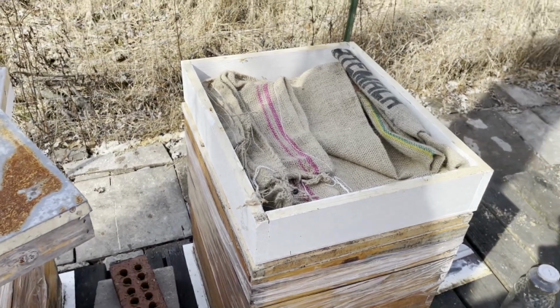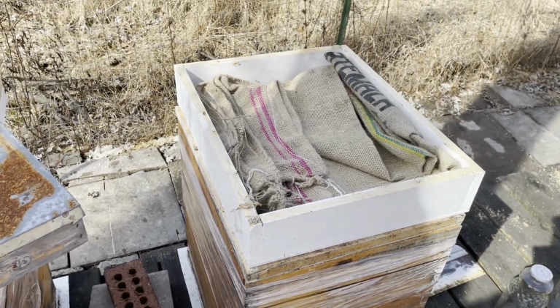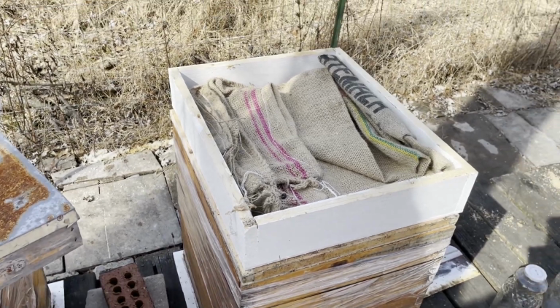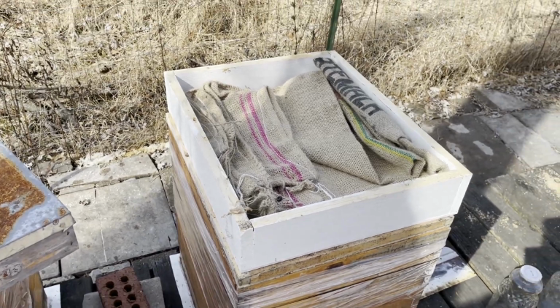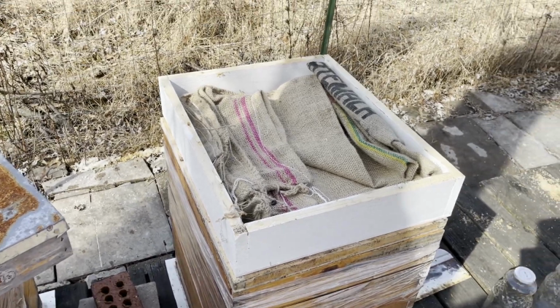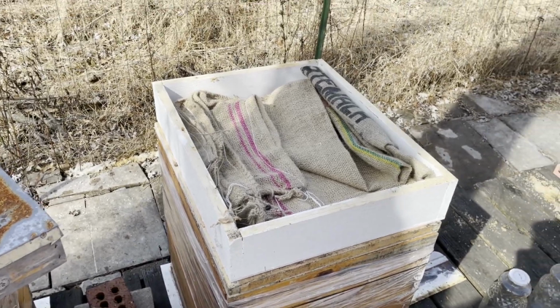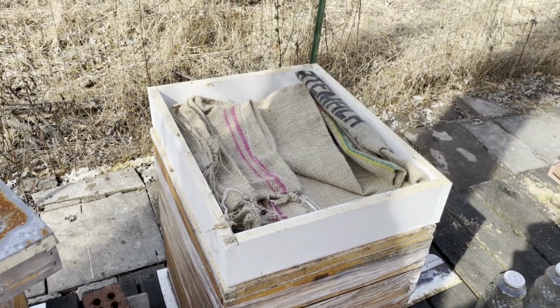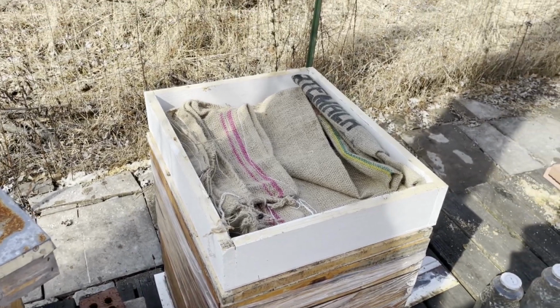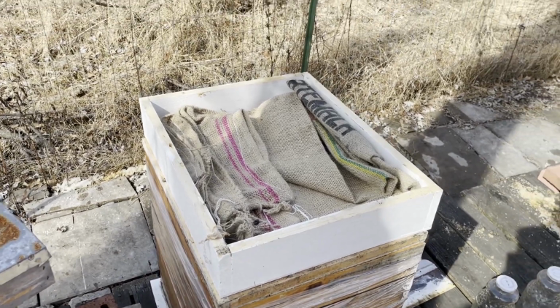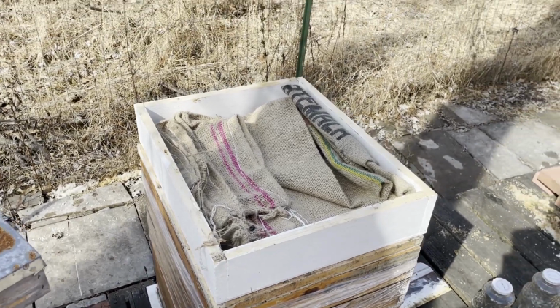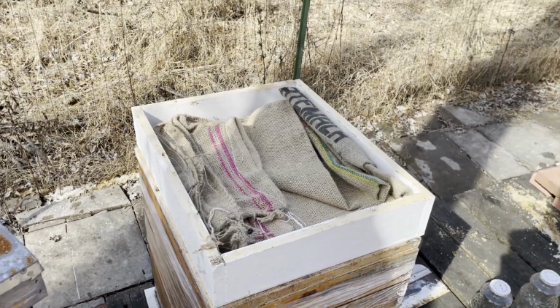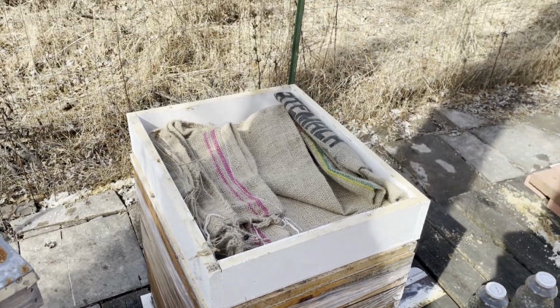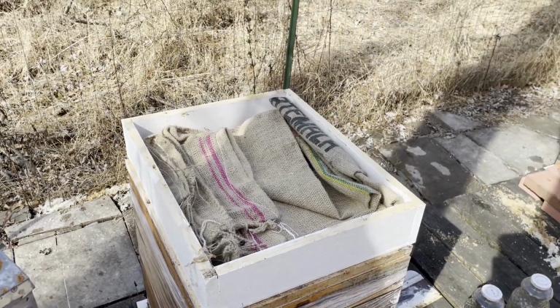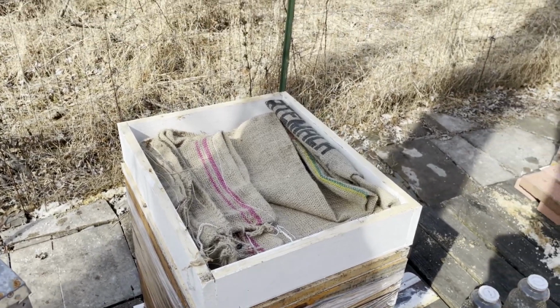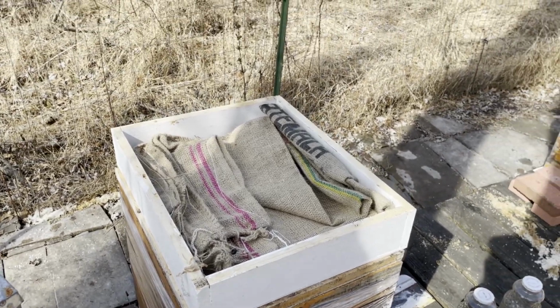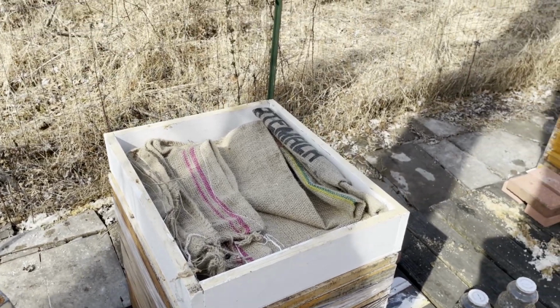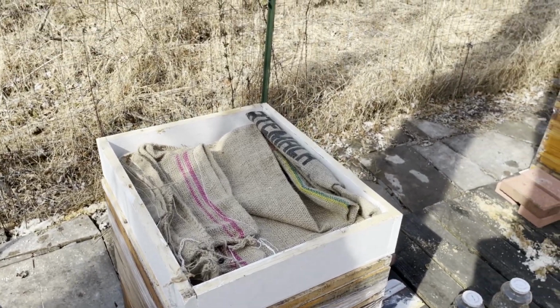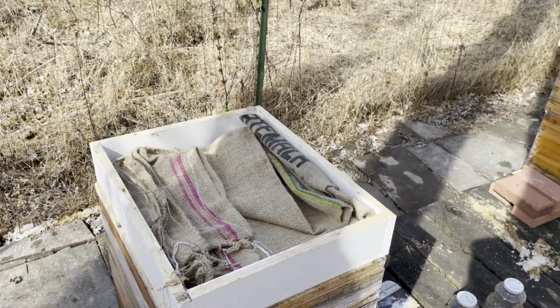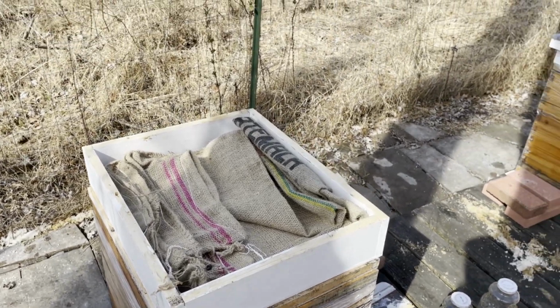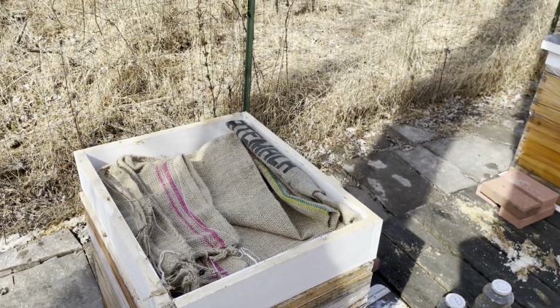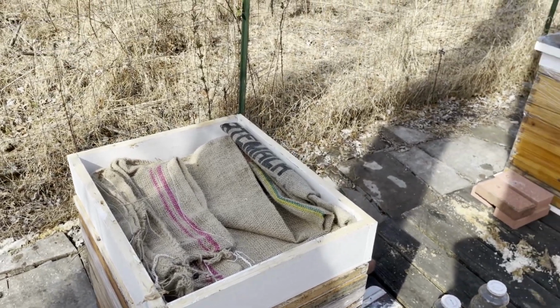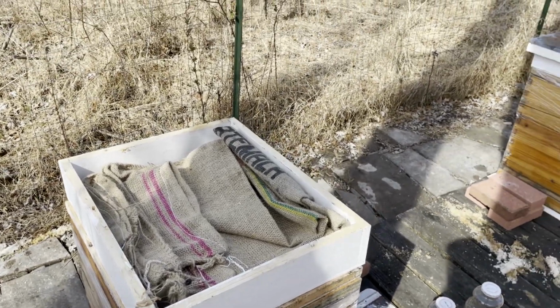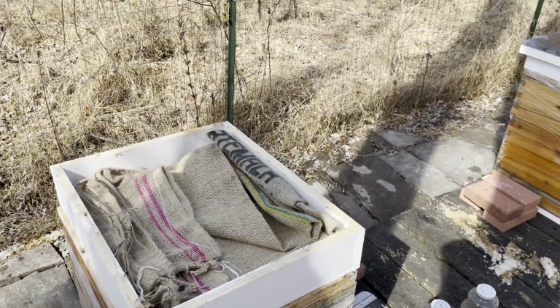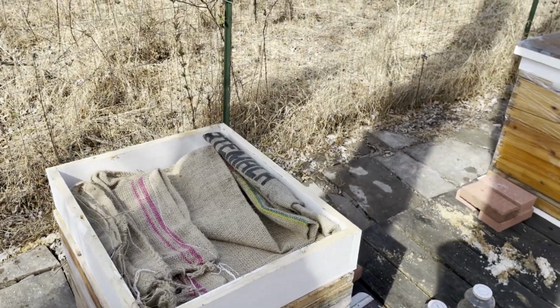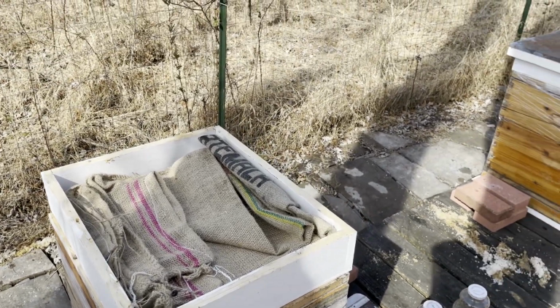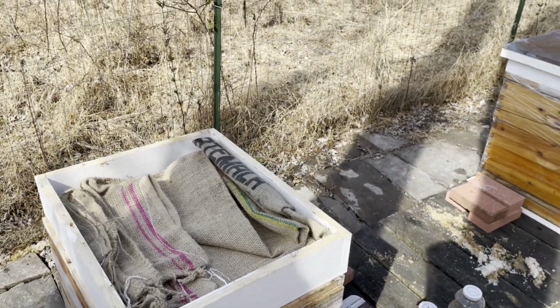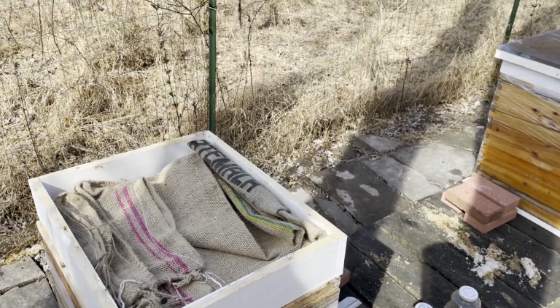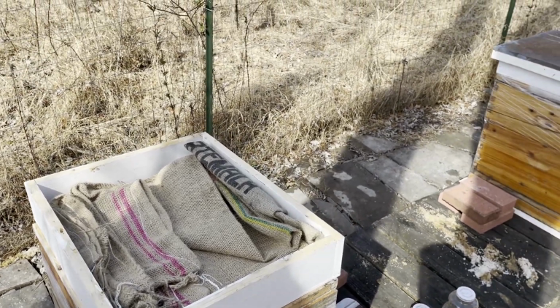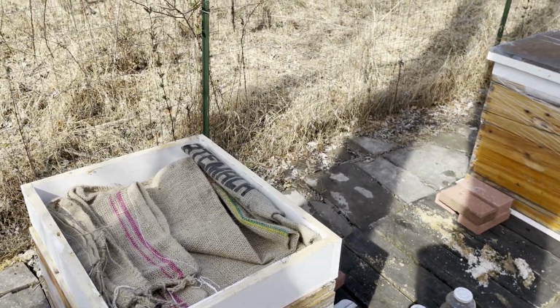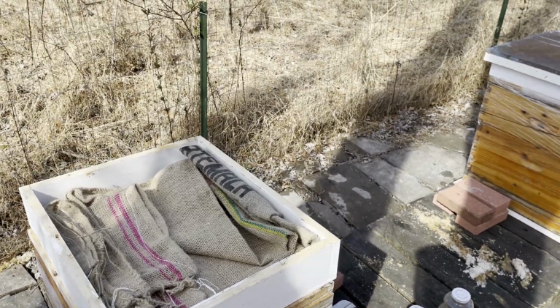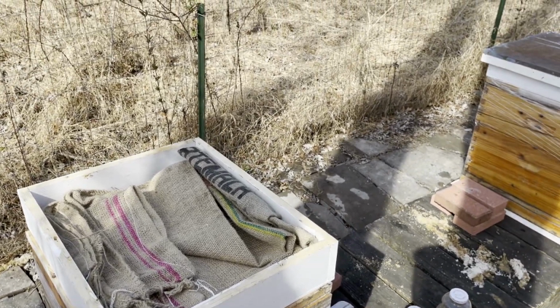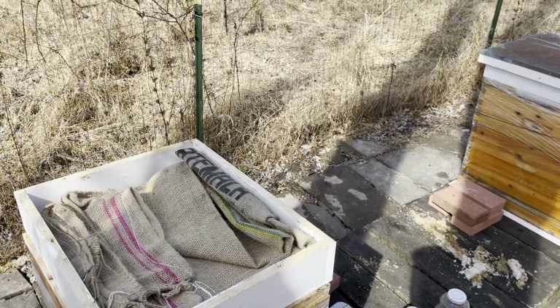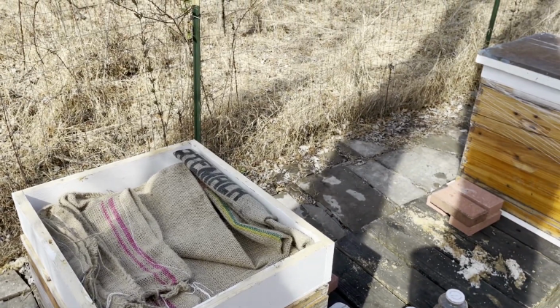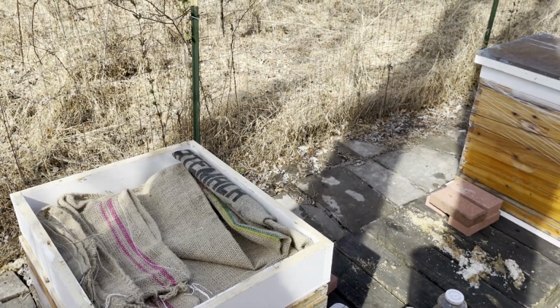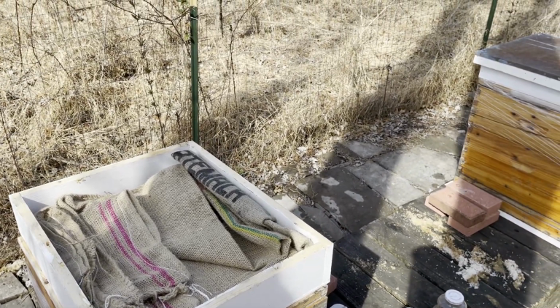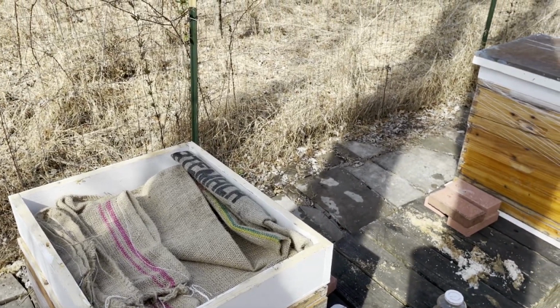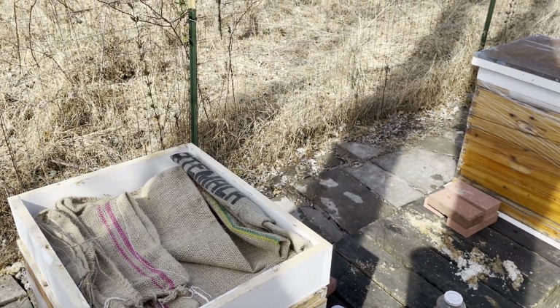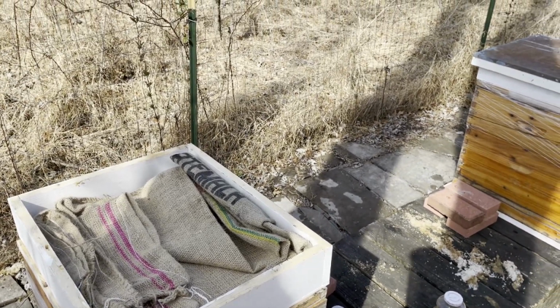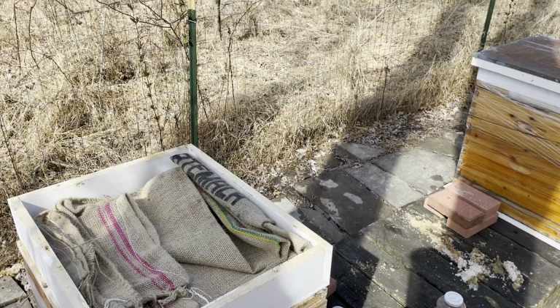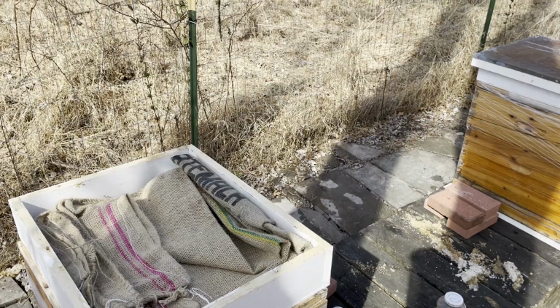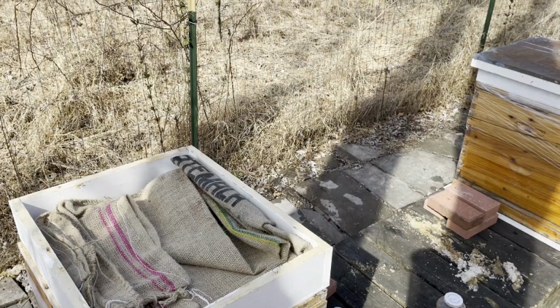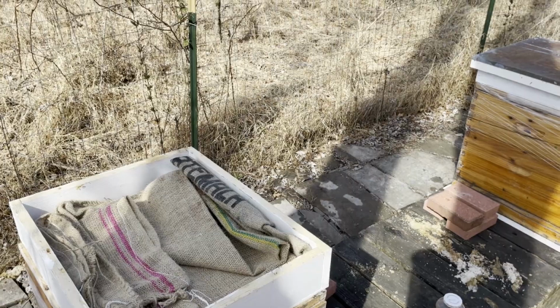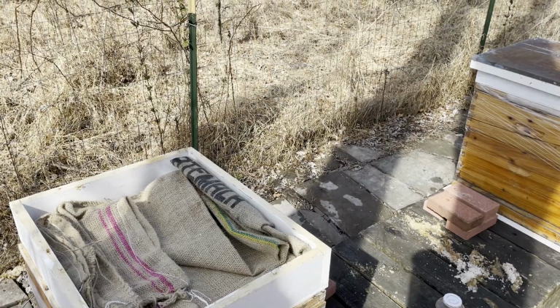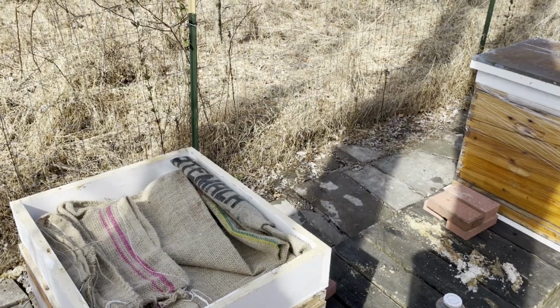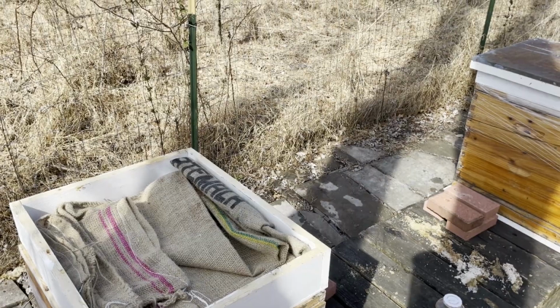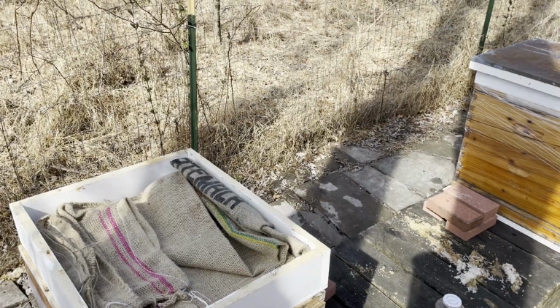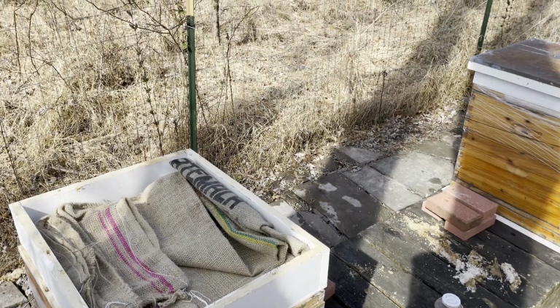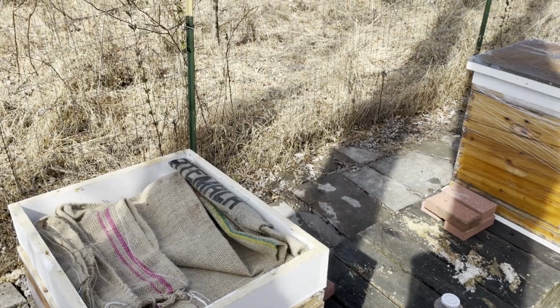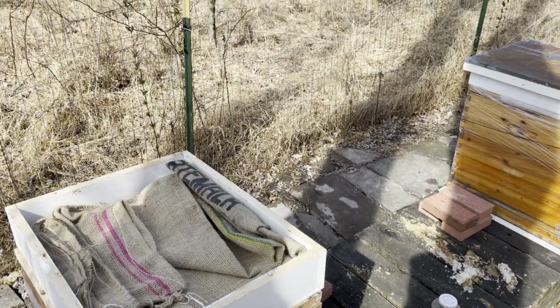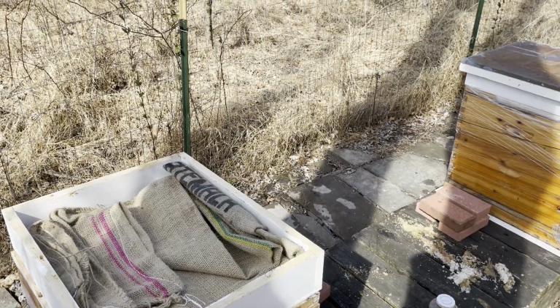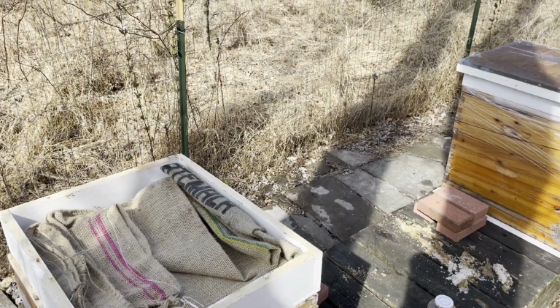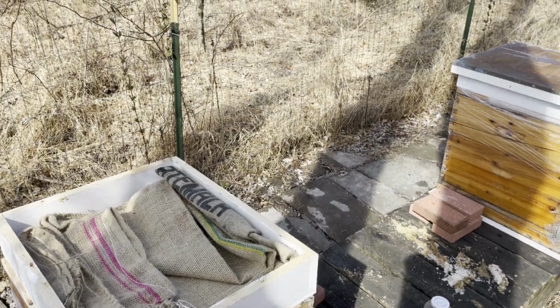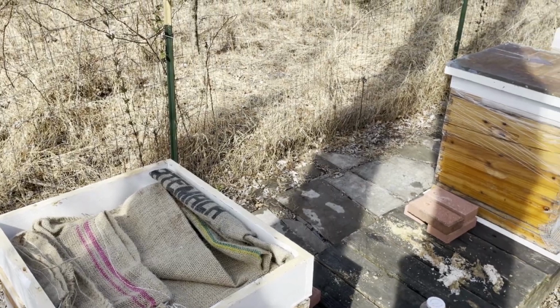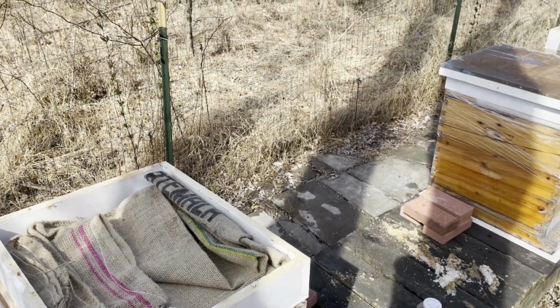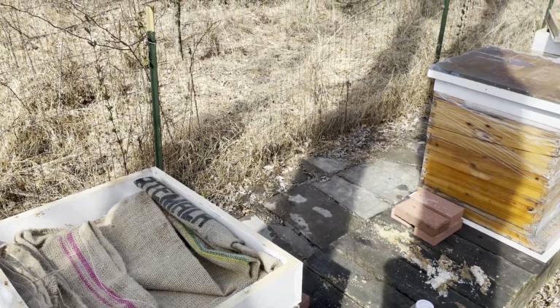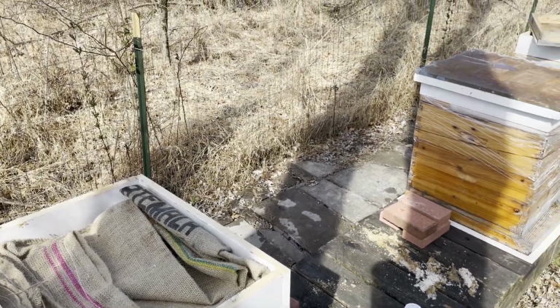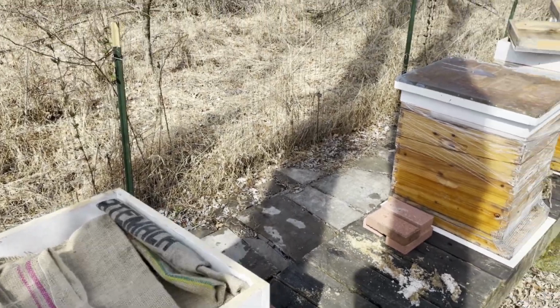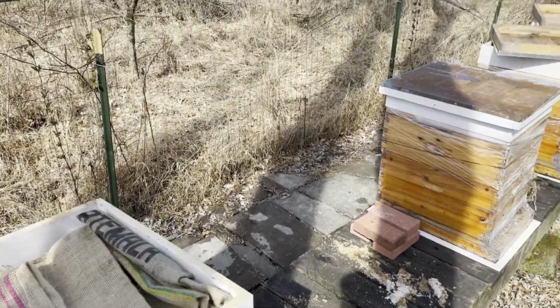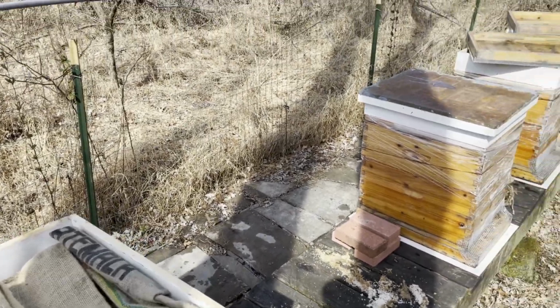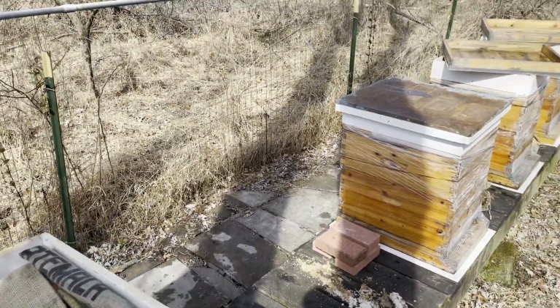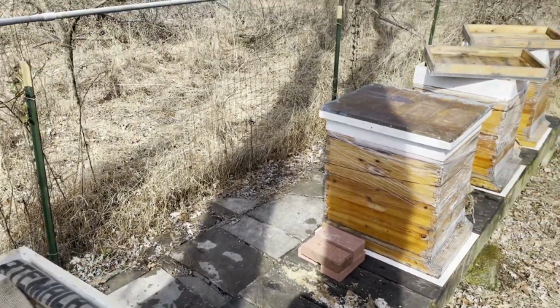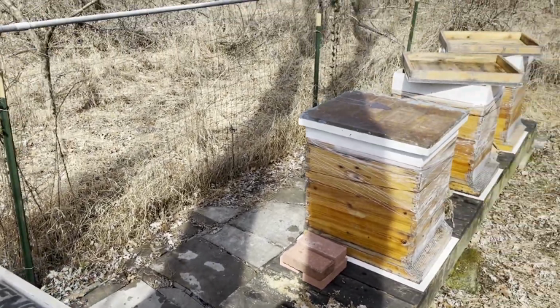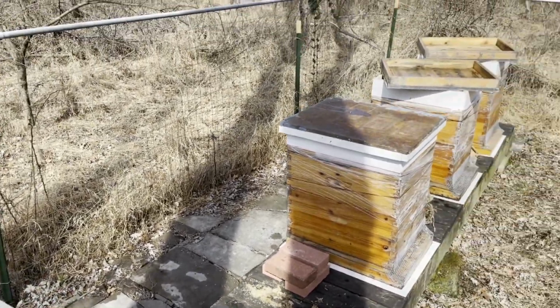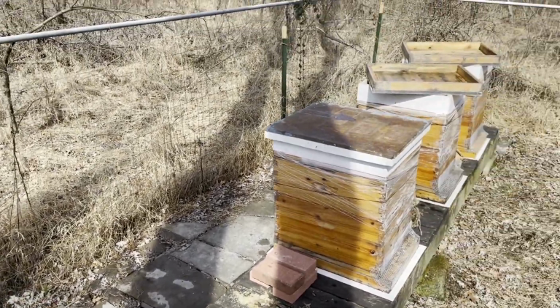We may be switching them over to wet feed in the near future, because if the warm weather keeps up, then it's time.